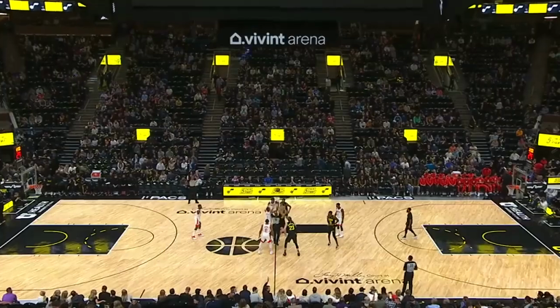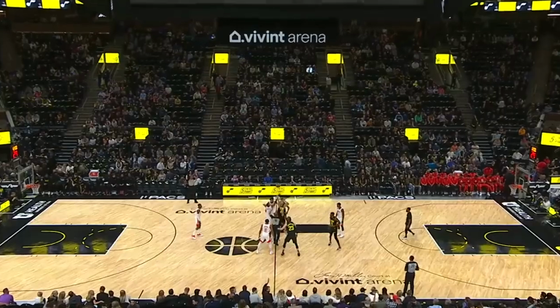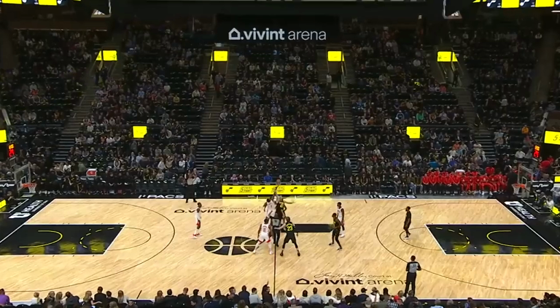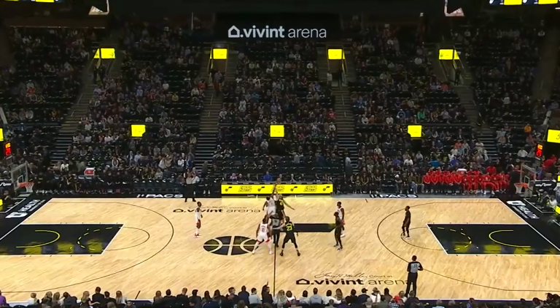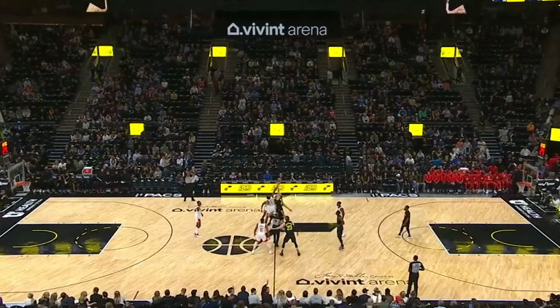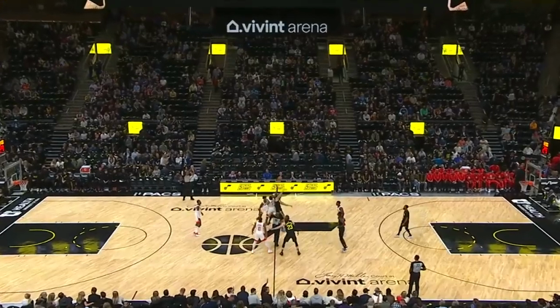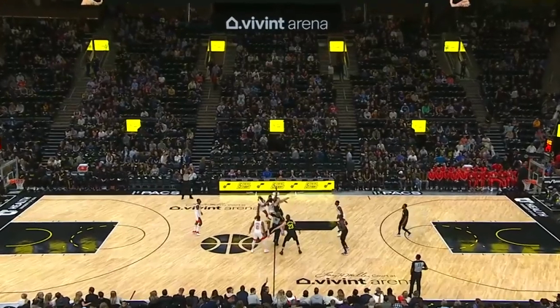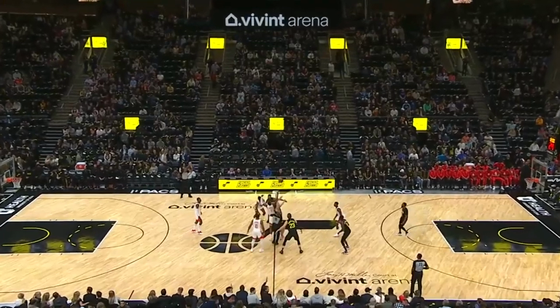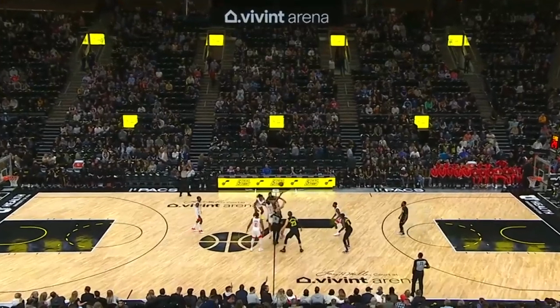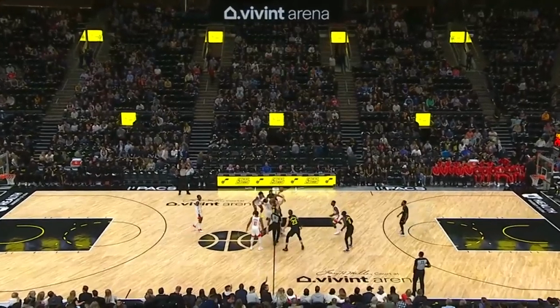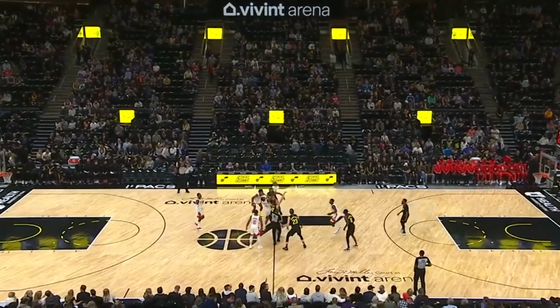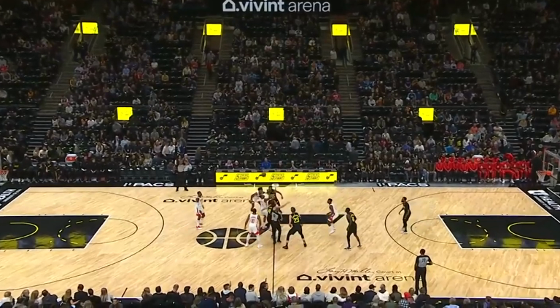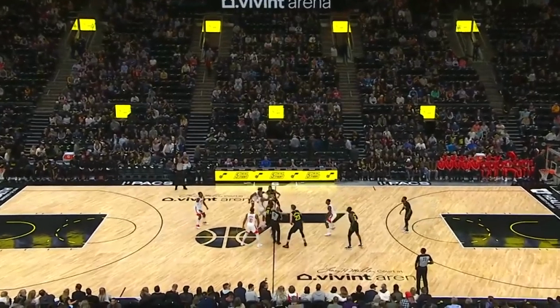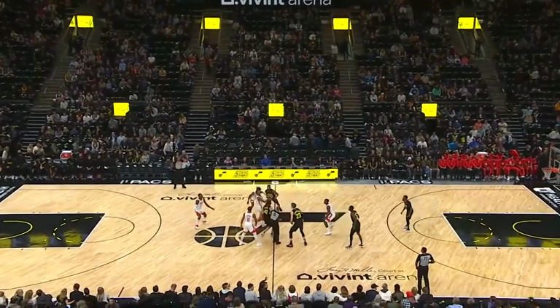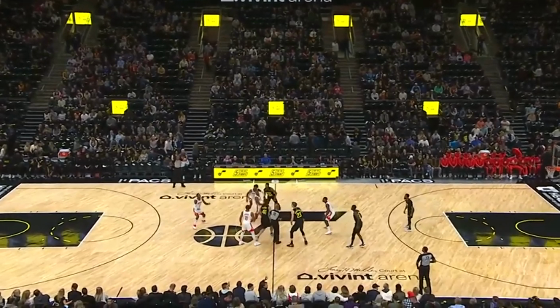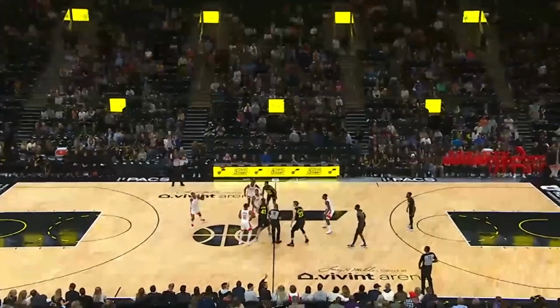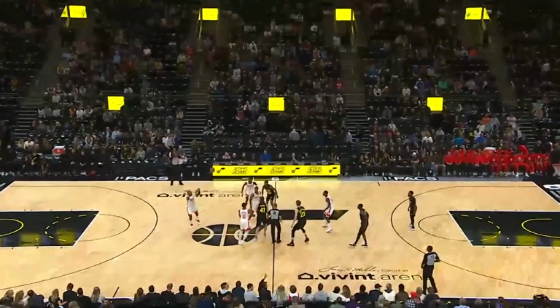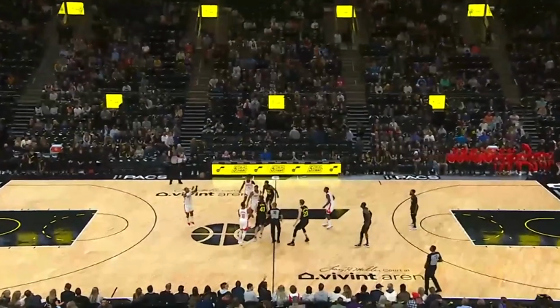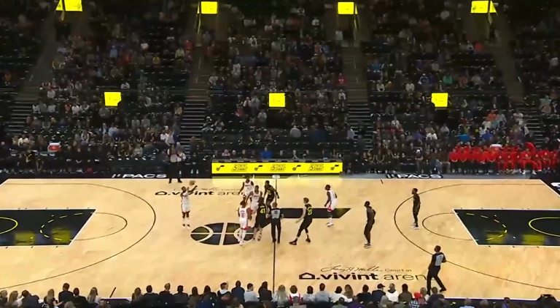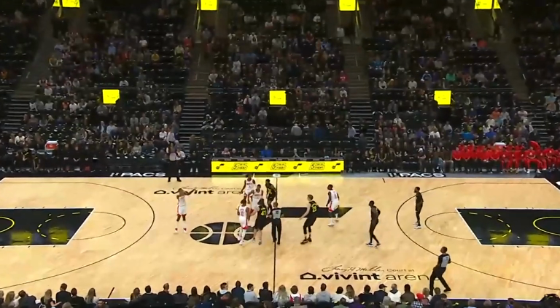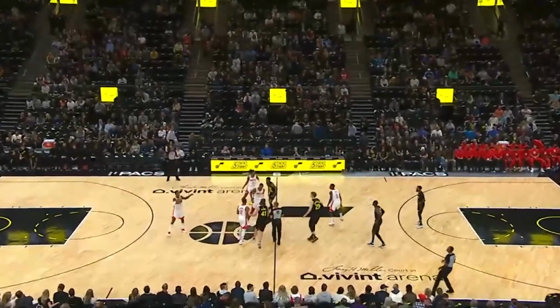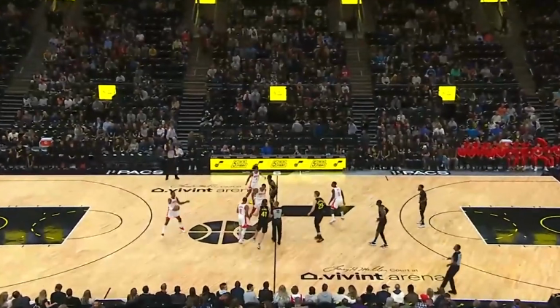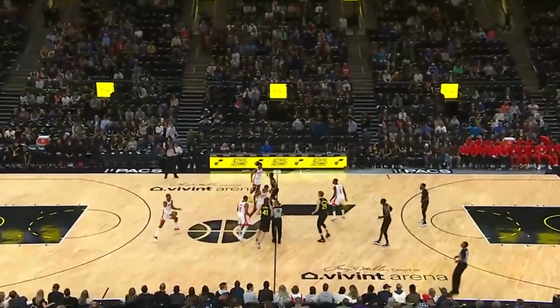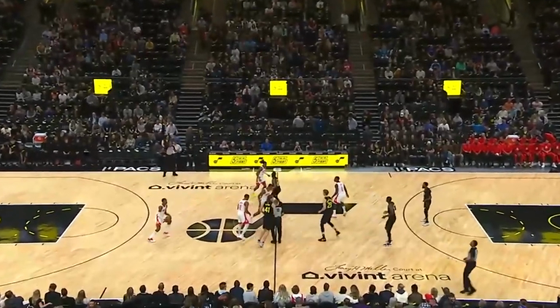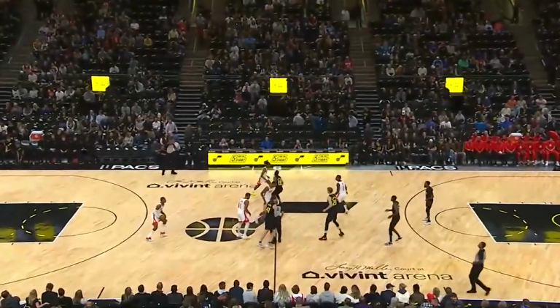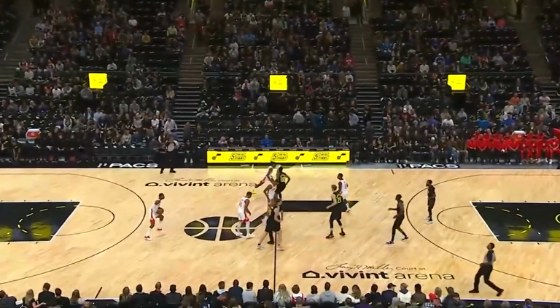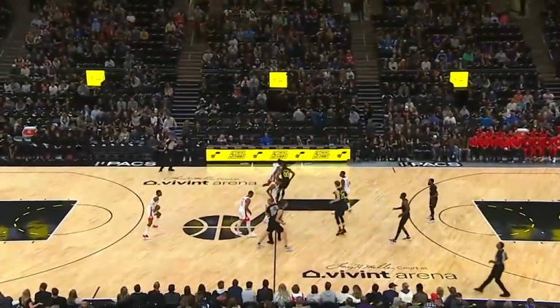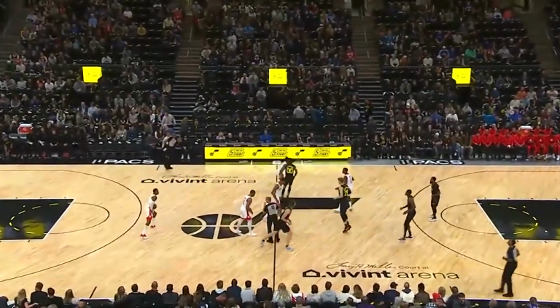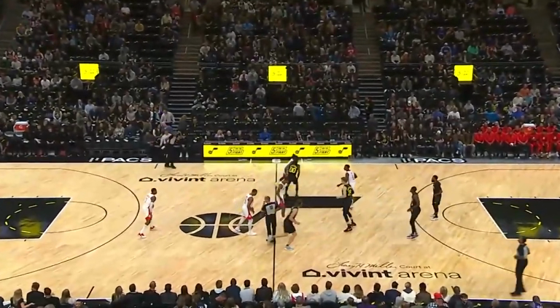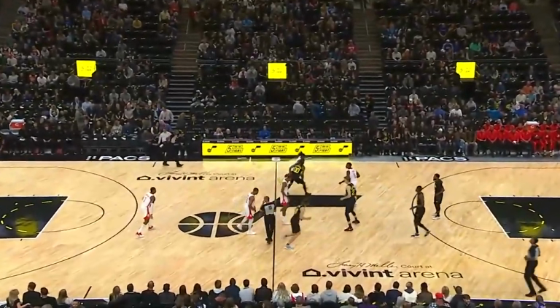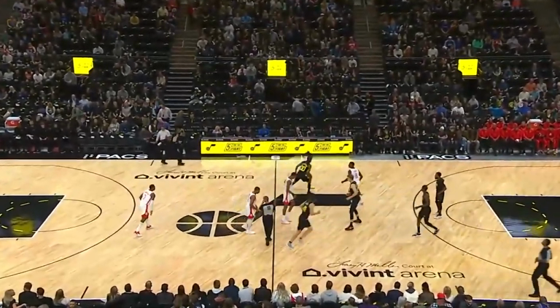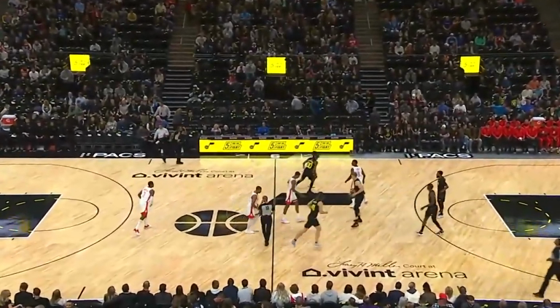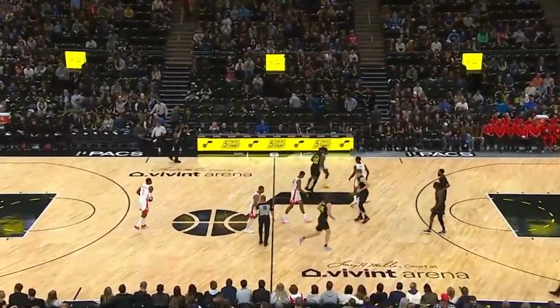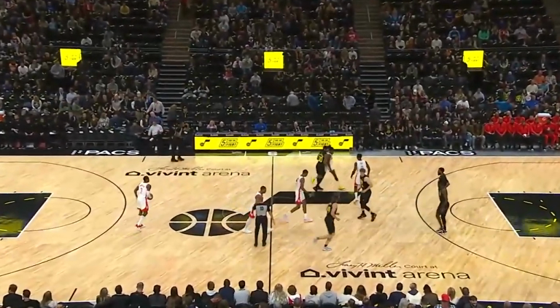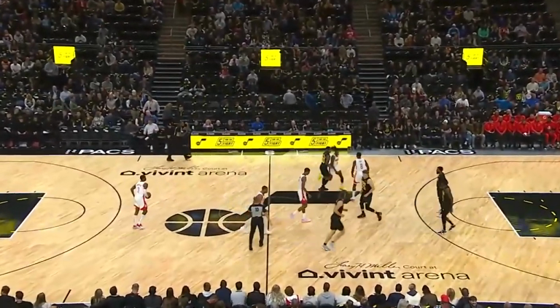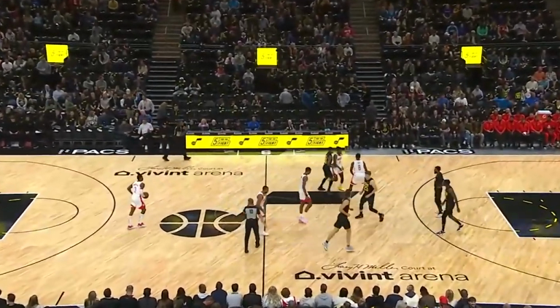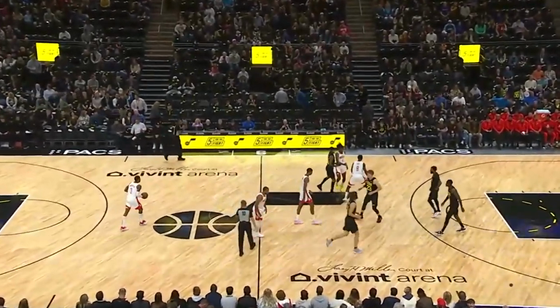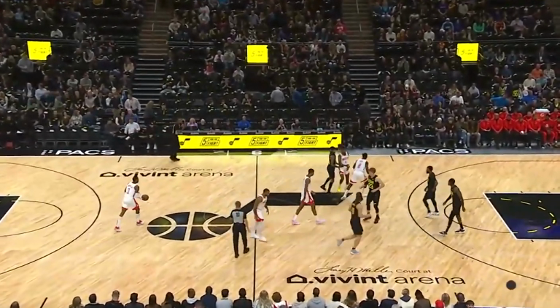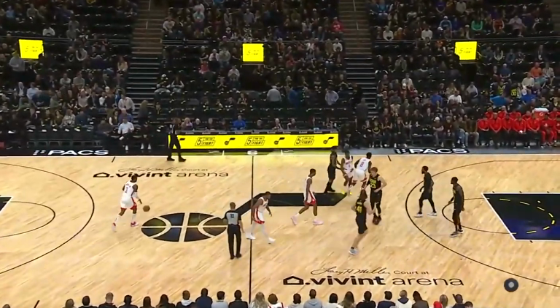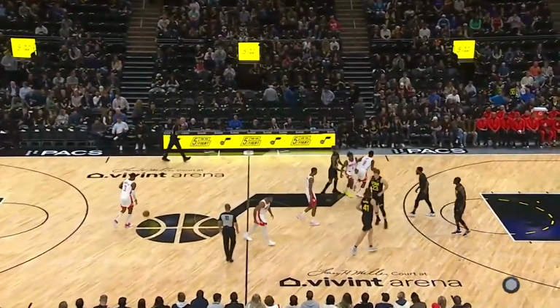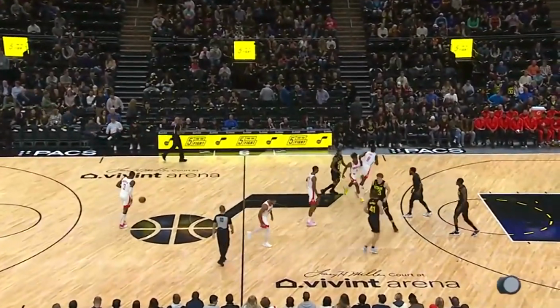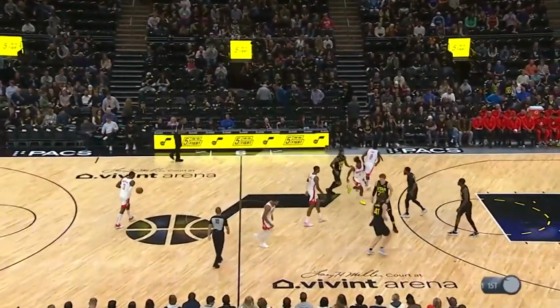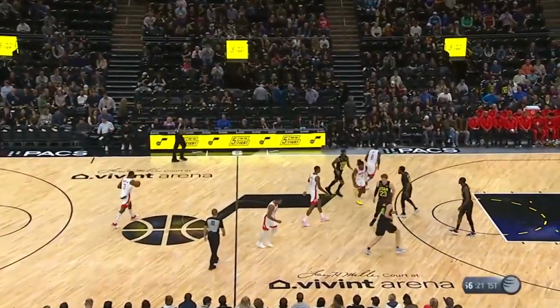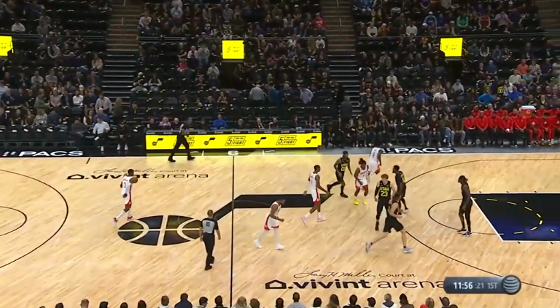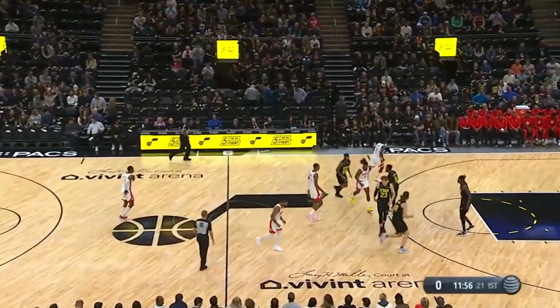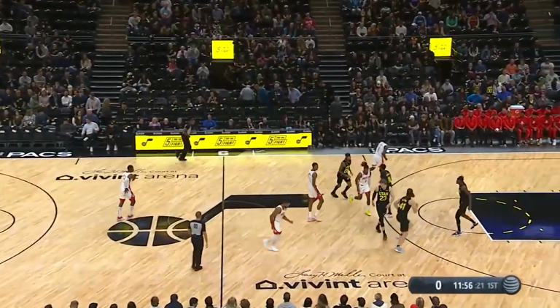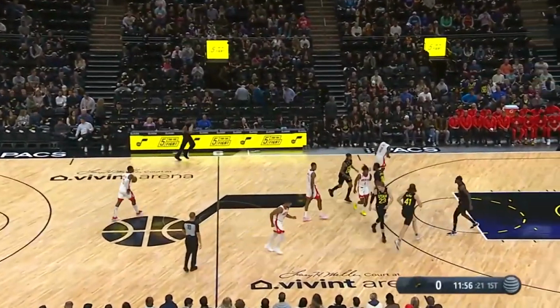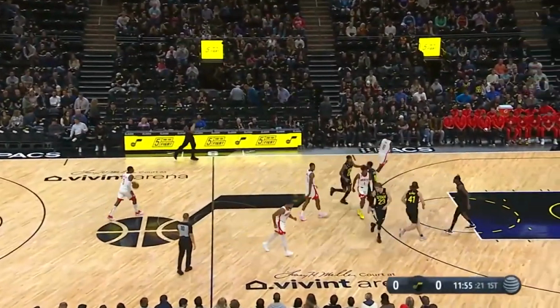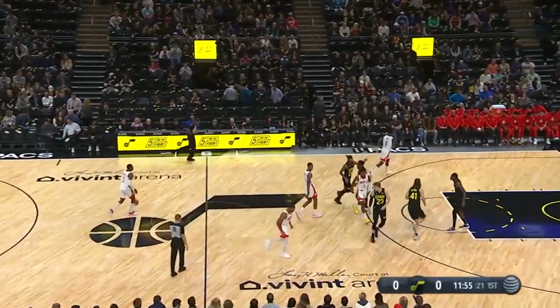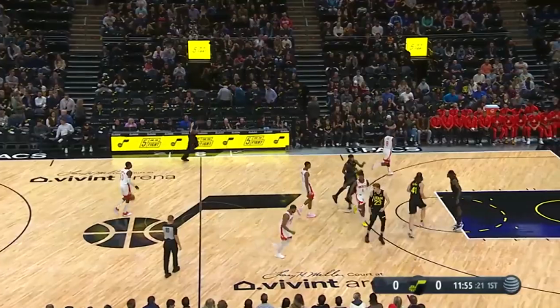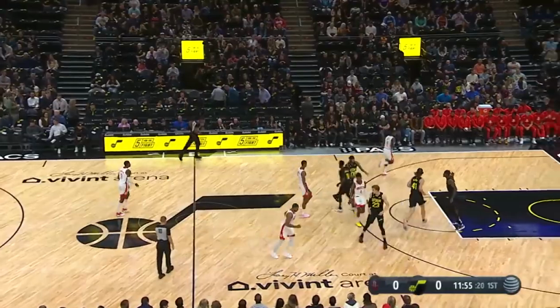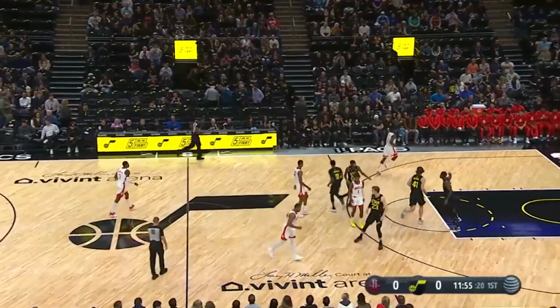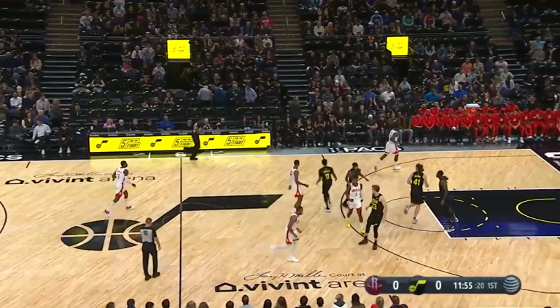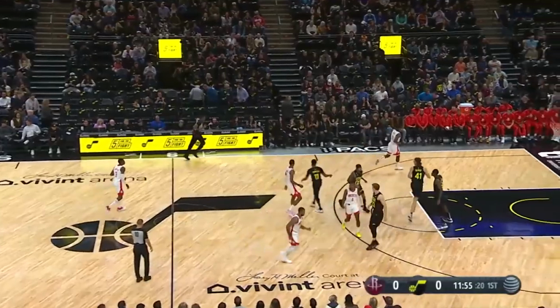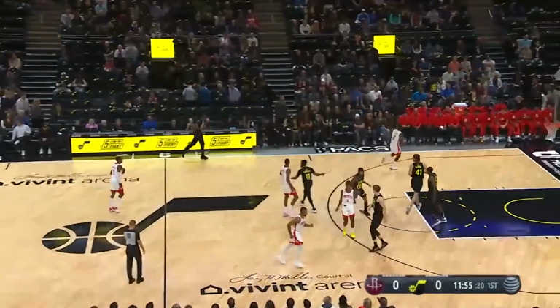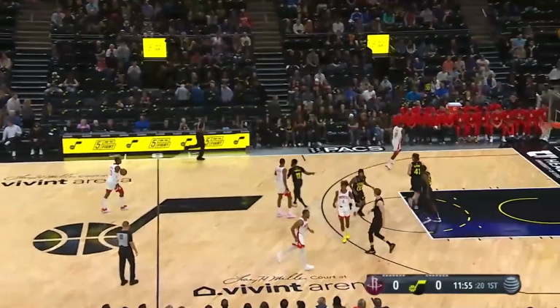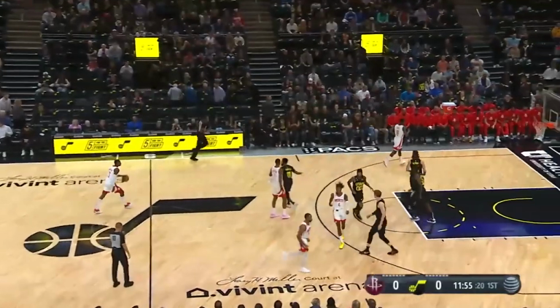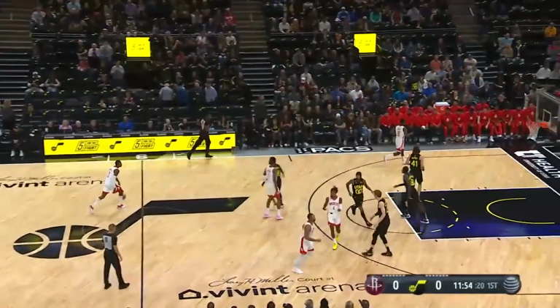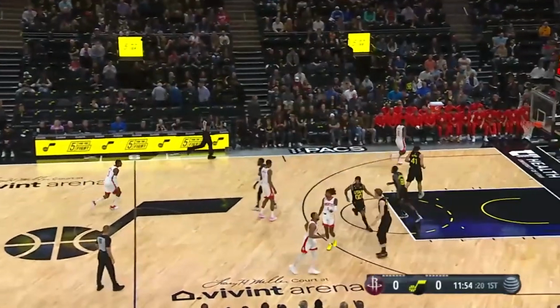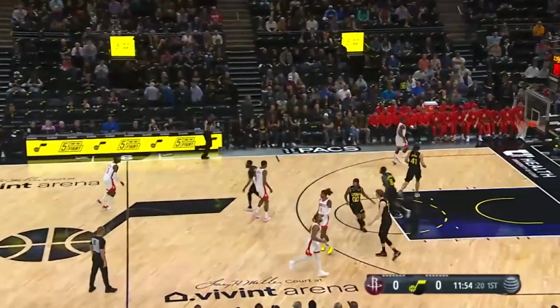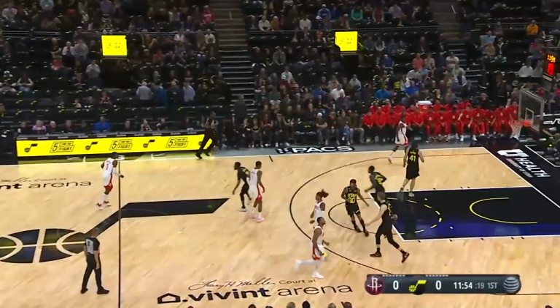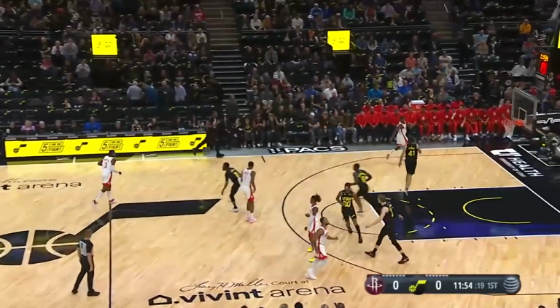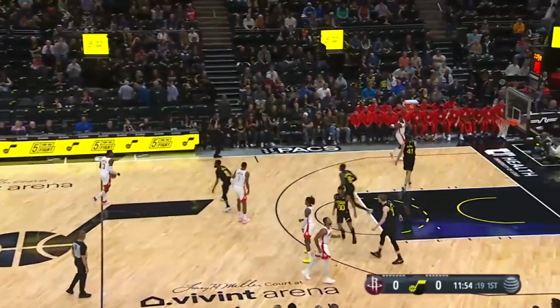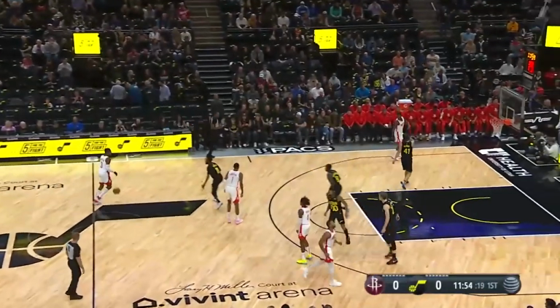The Jazz with Conley, Clarkson, Vanderbilt, Olenek, and Markkinen. And we're underway.